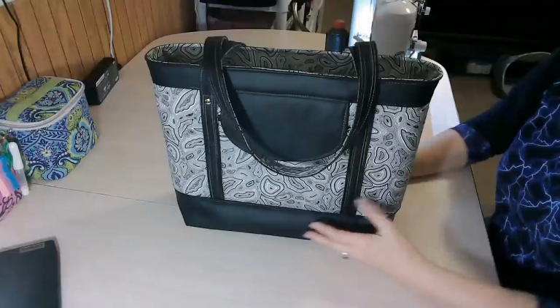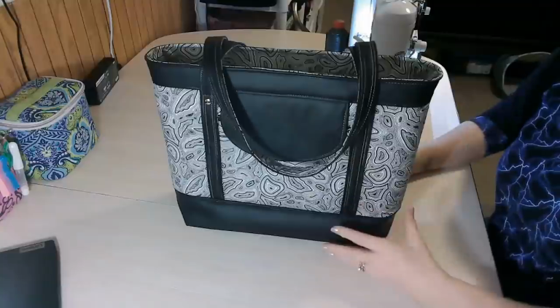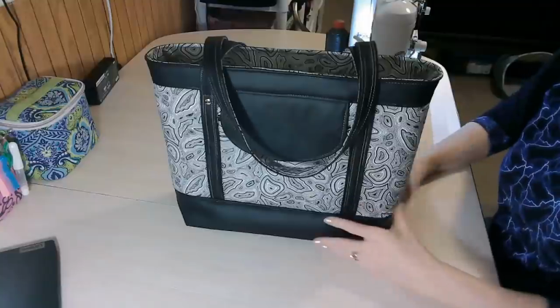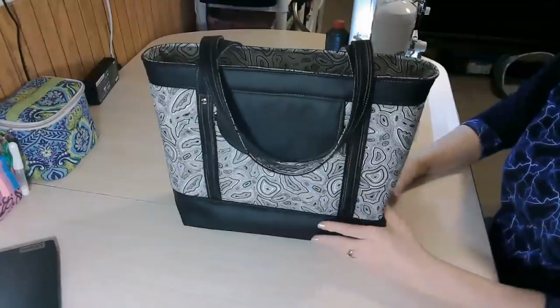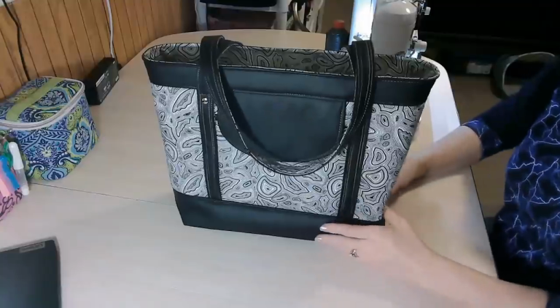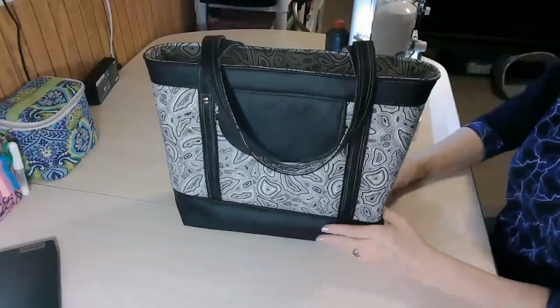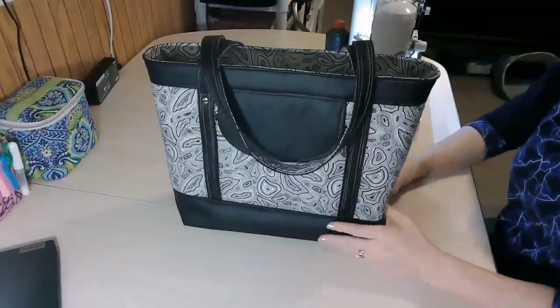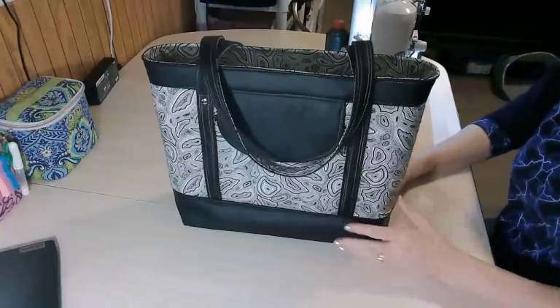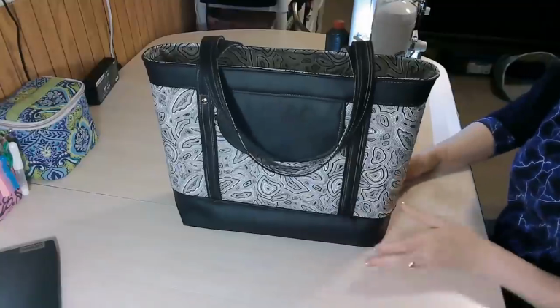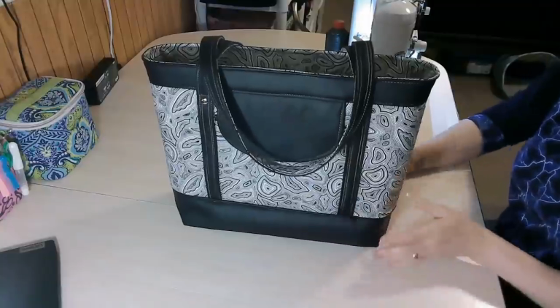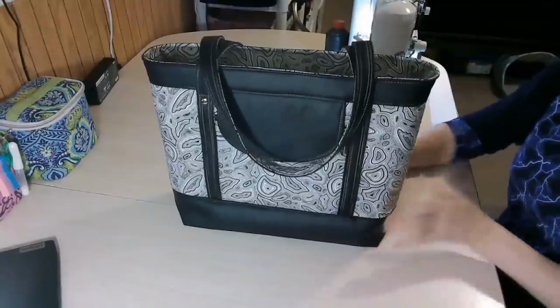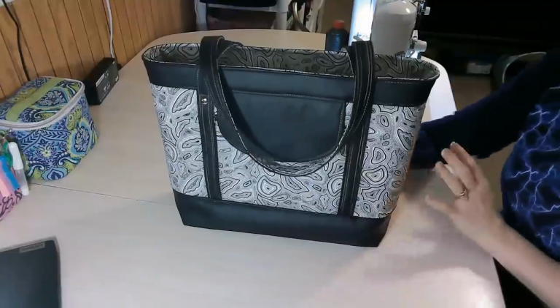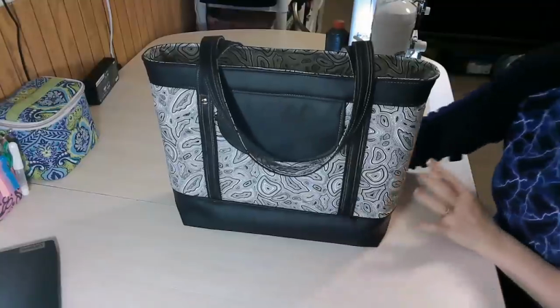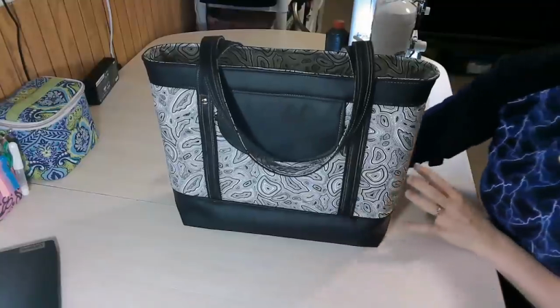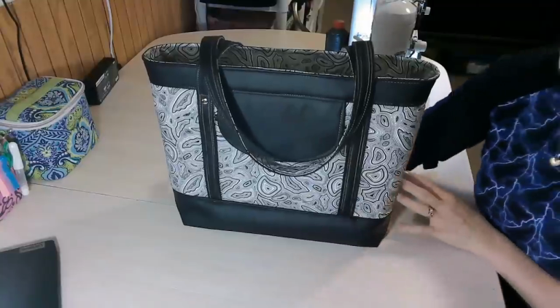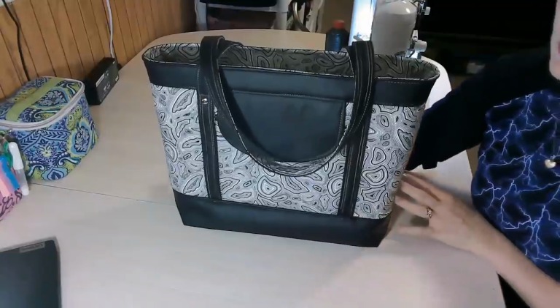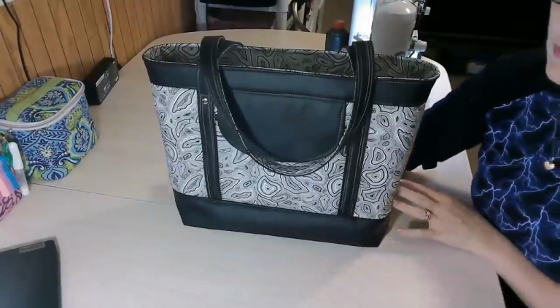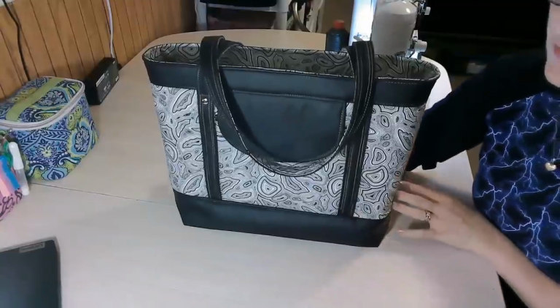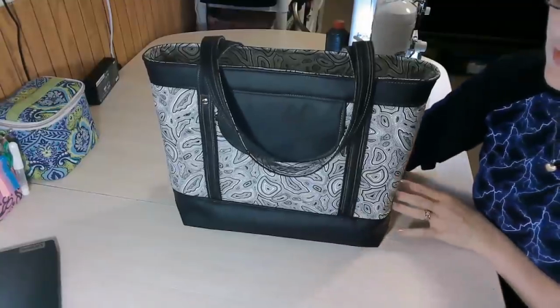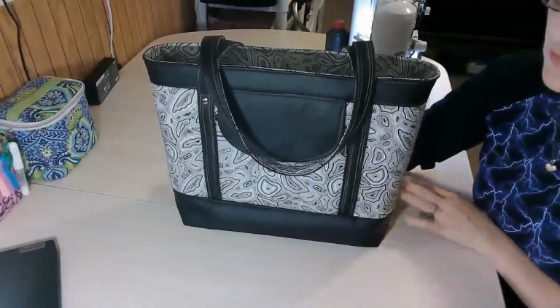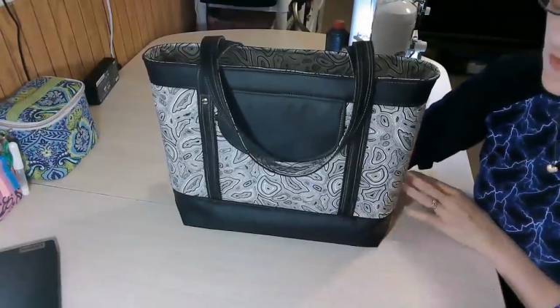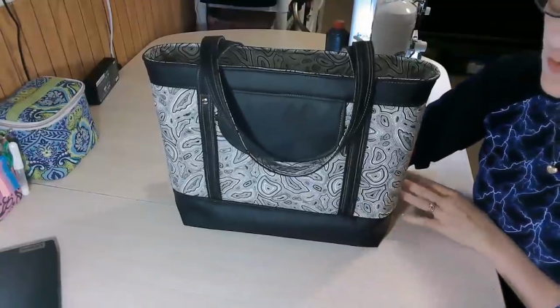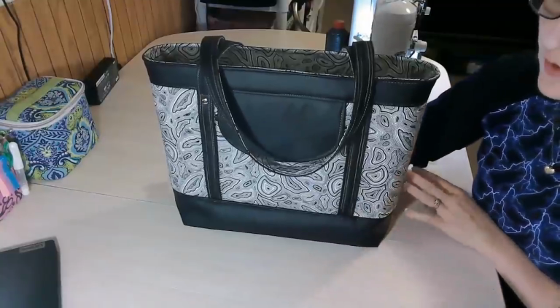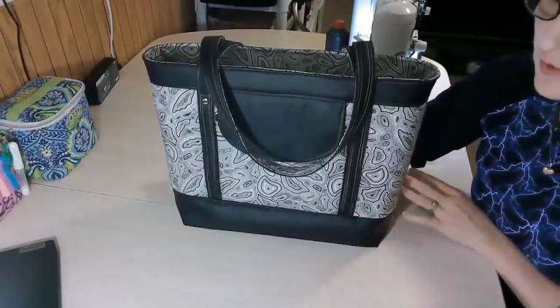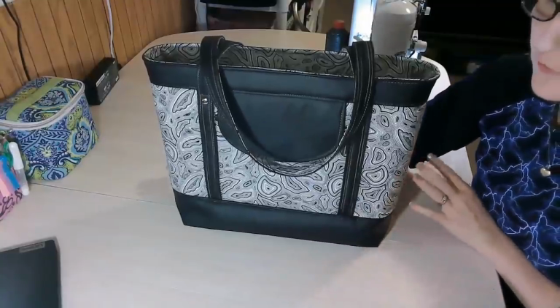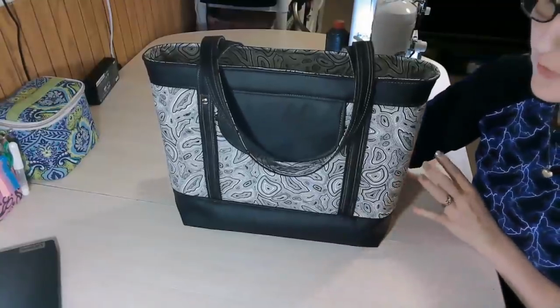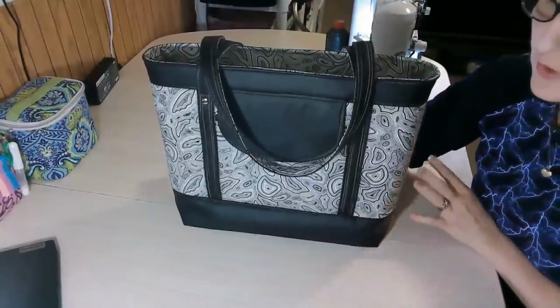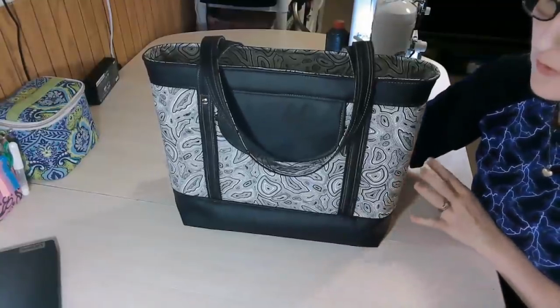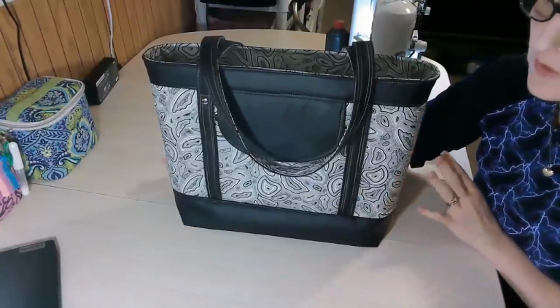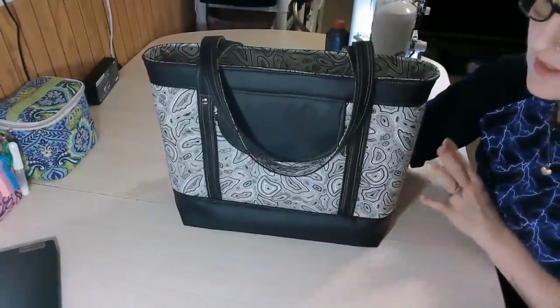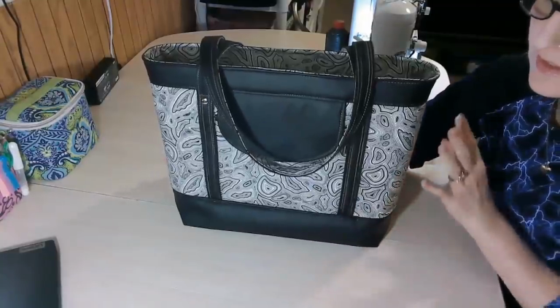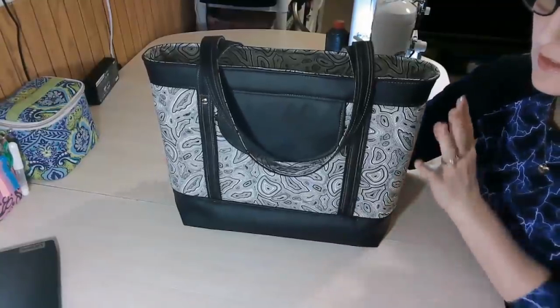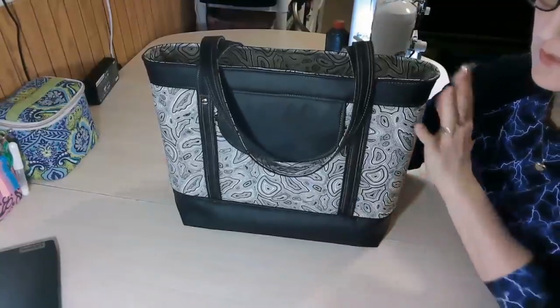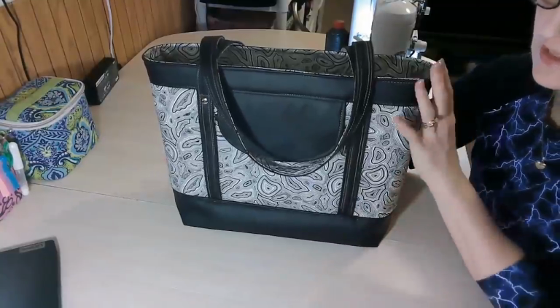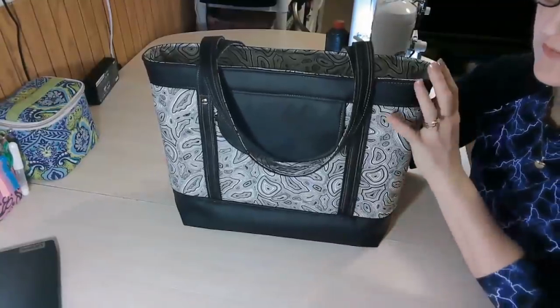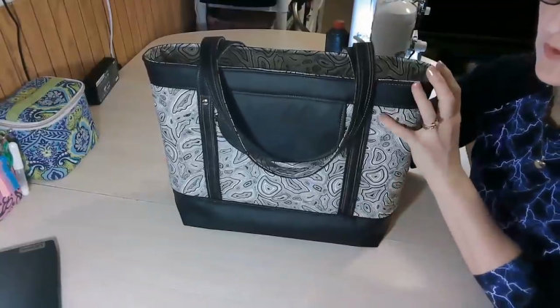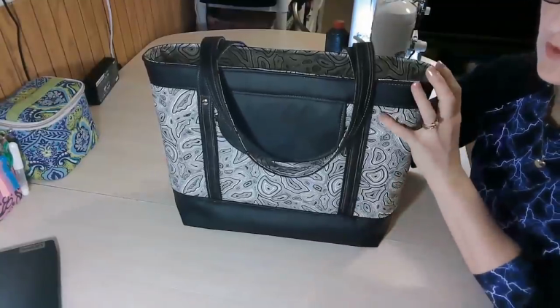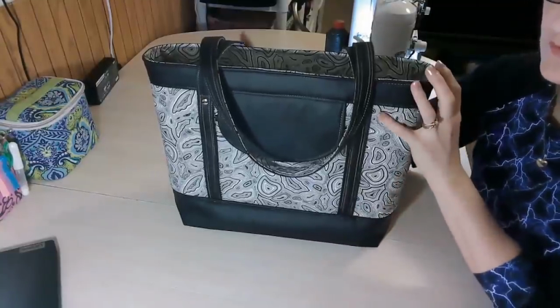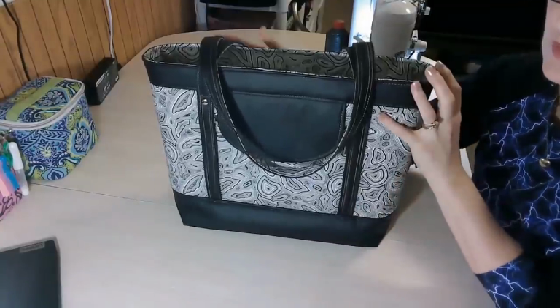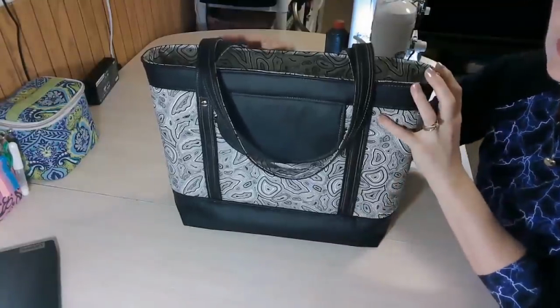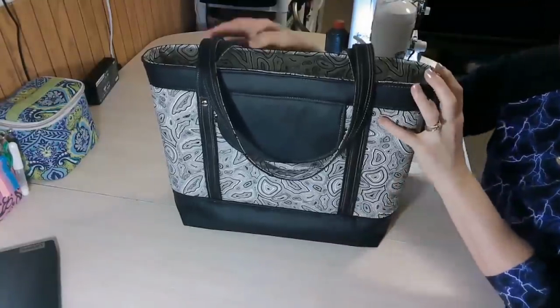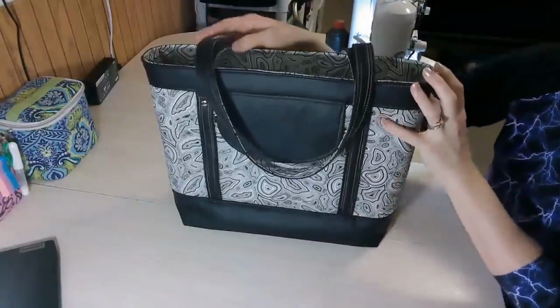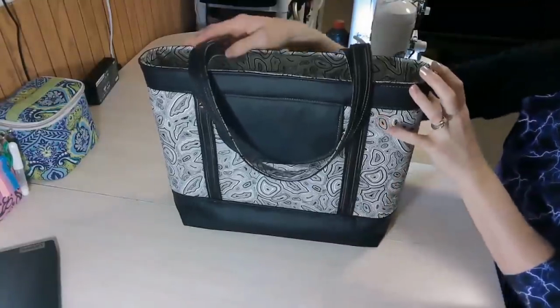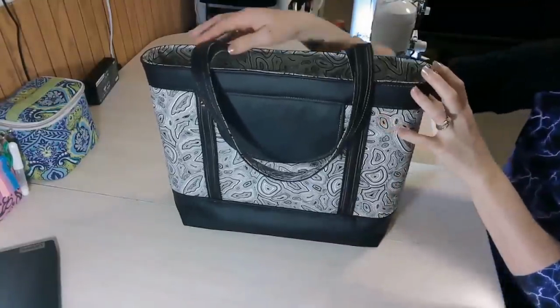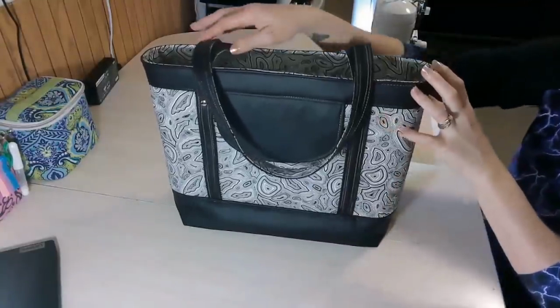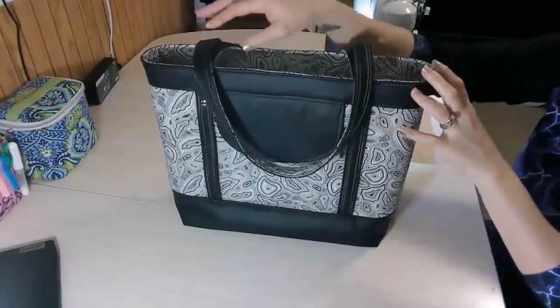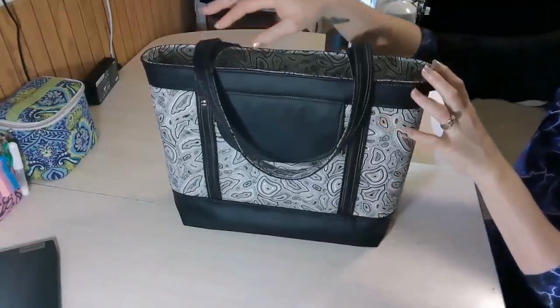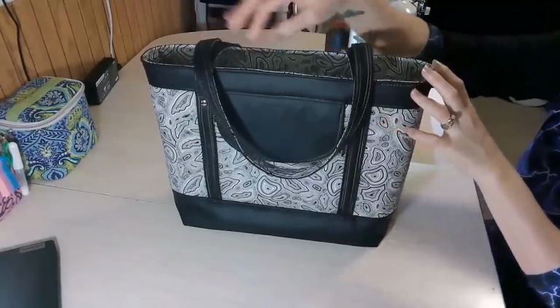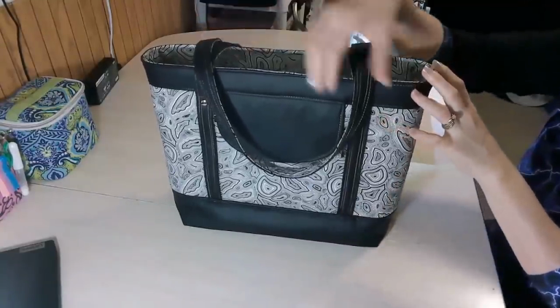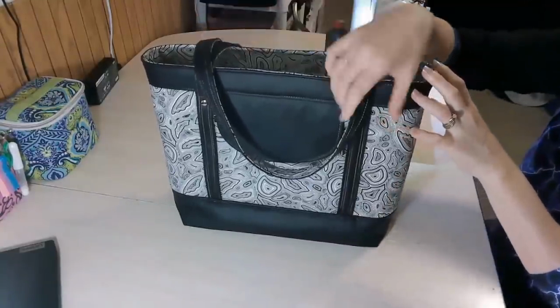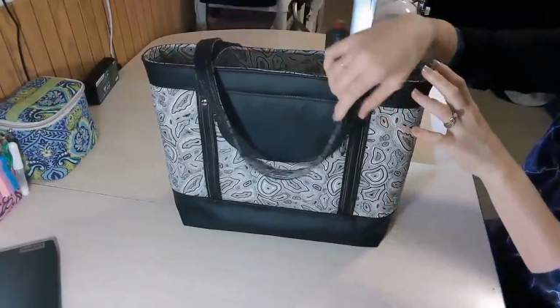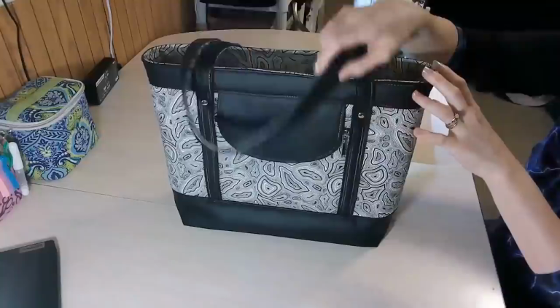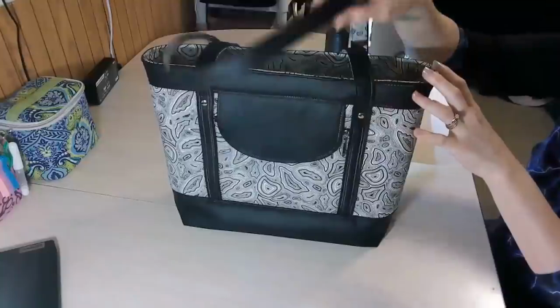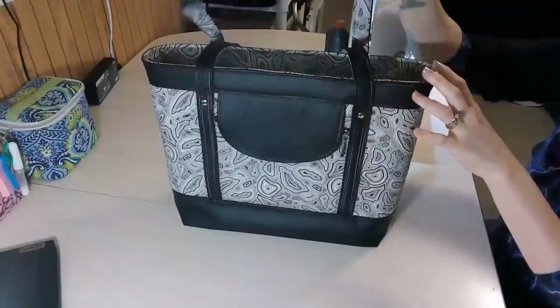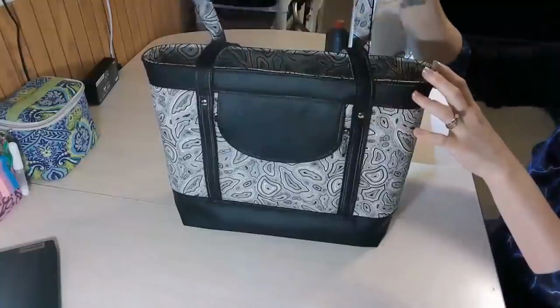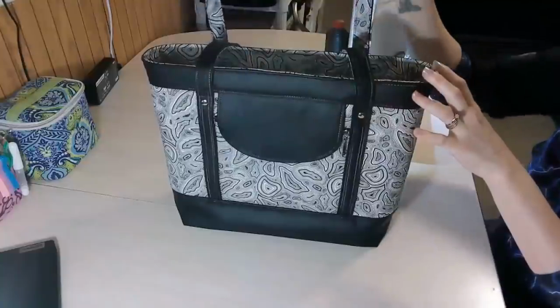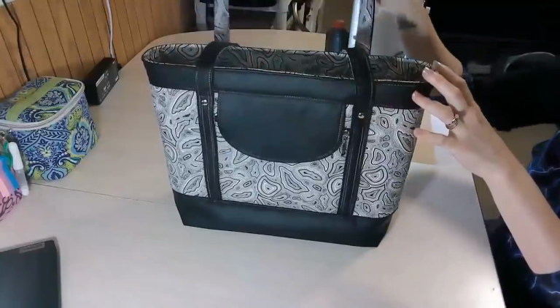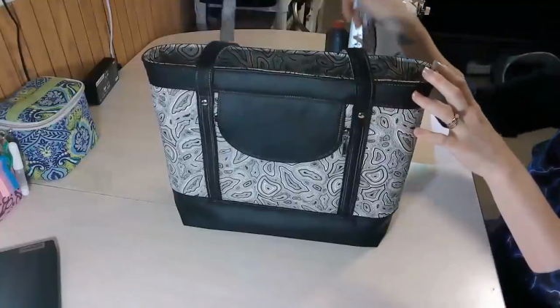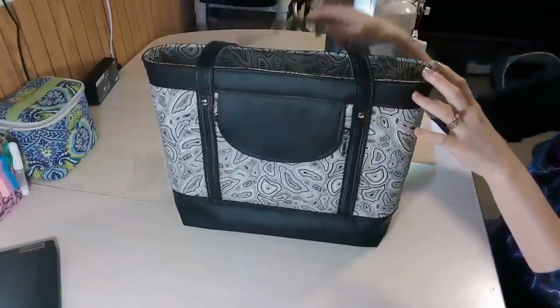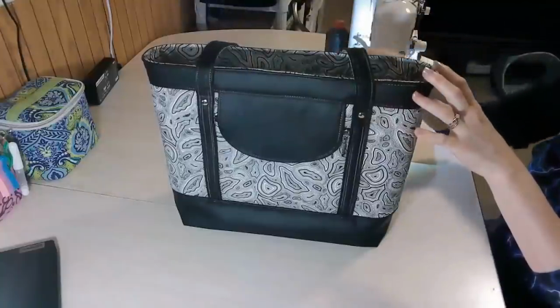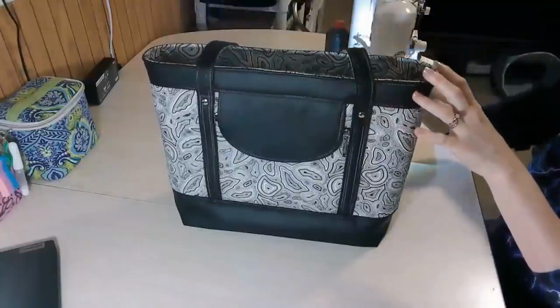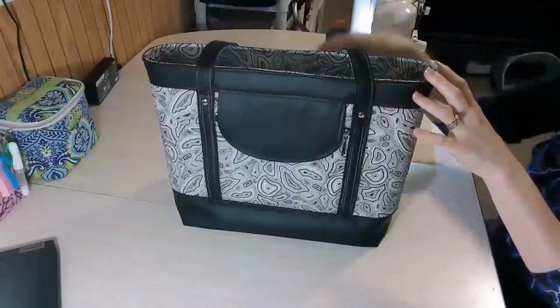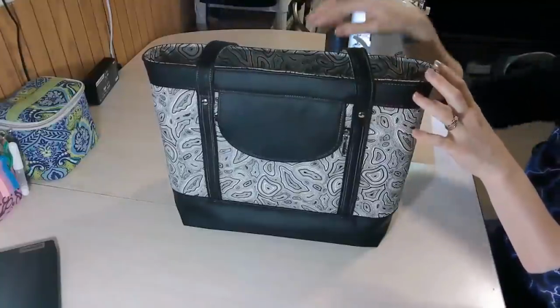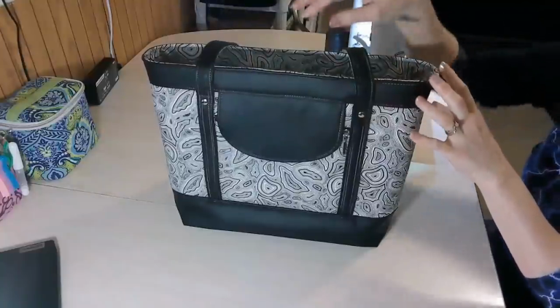Hello everyone, I'm back with another video tutorial for you. This time it is for the Felicity Tote Bag by Bagstock Designs.